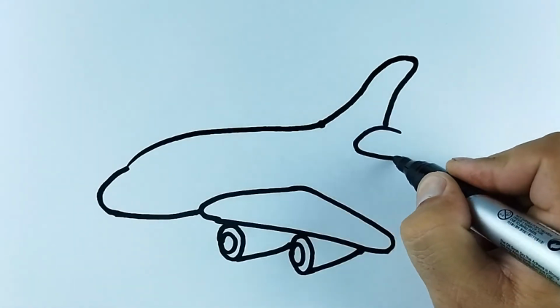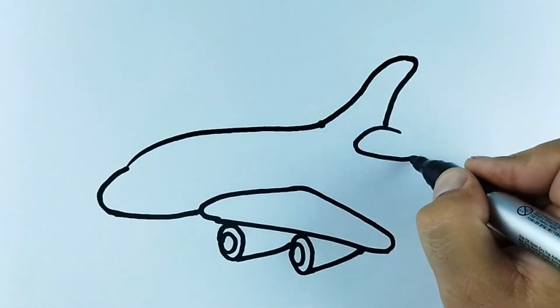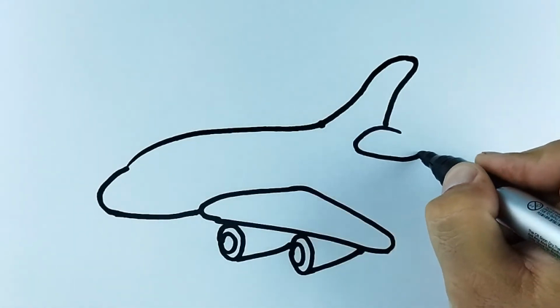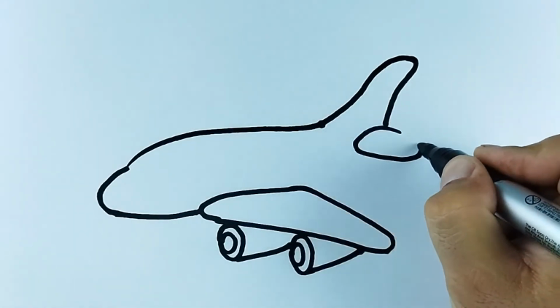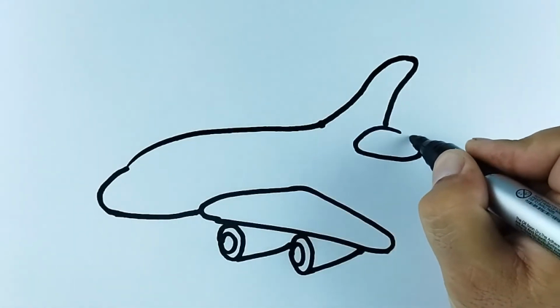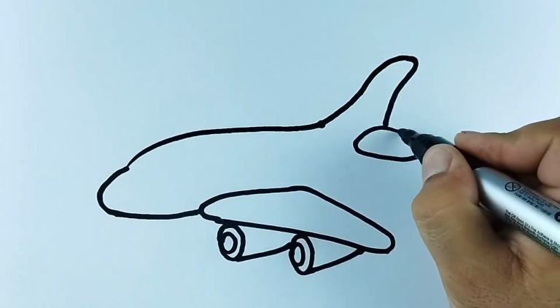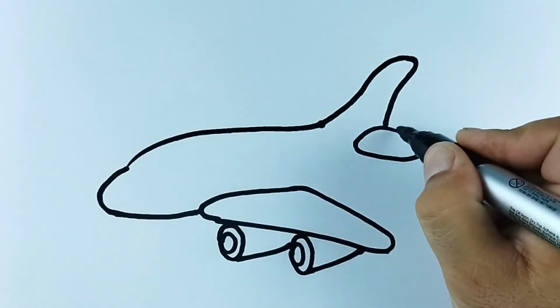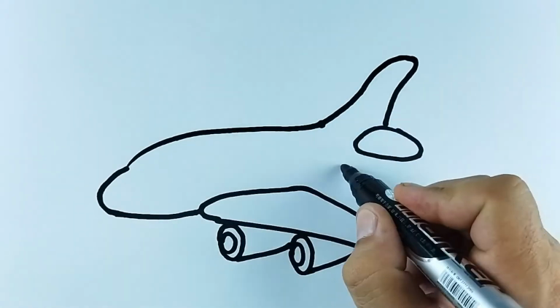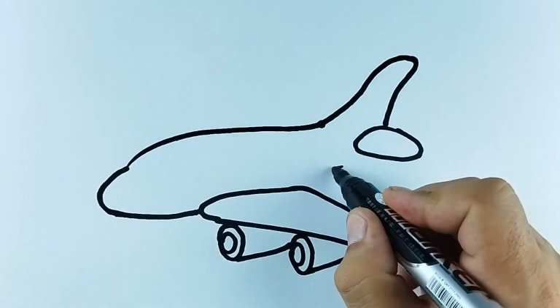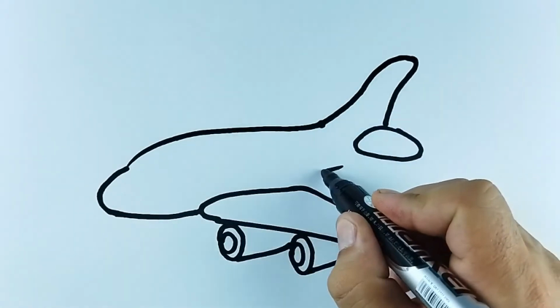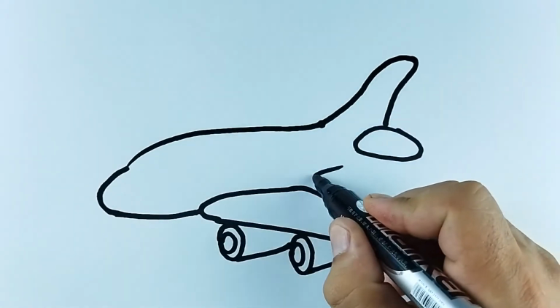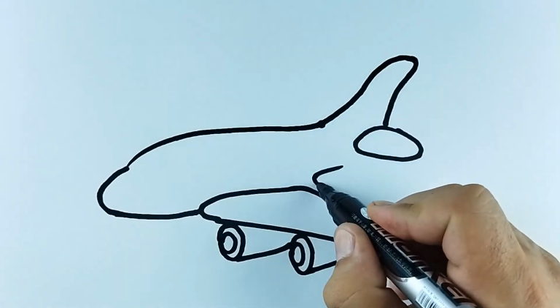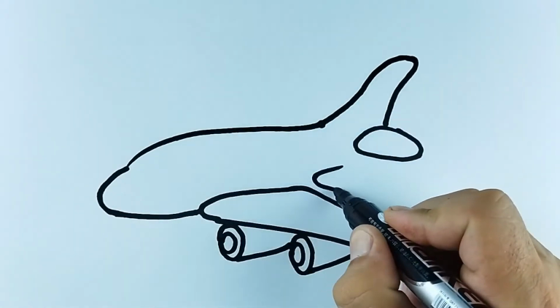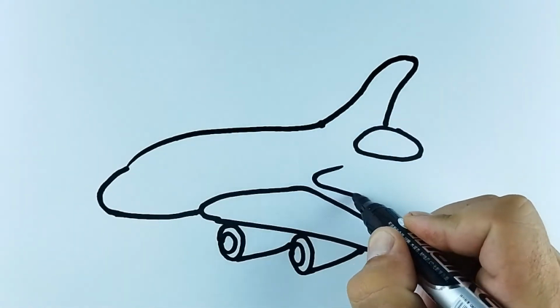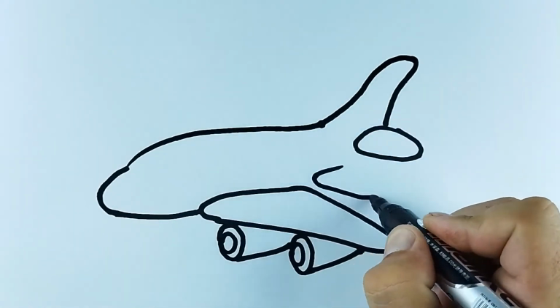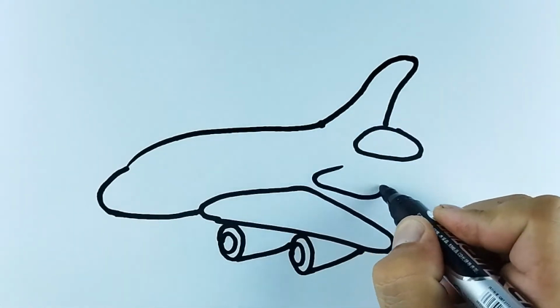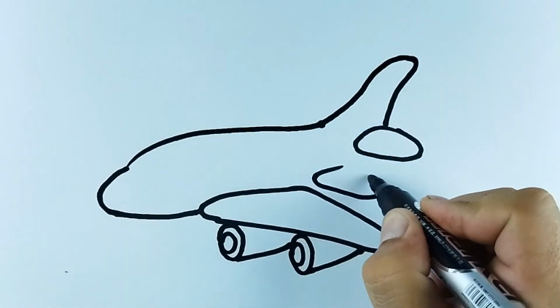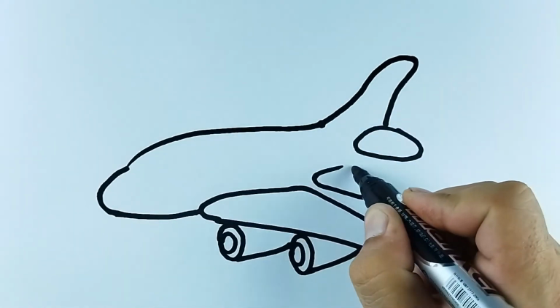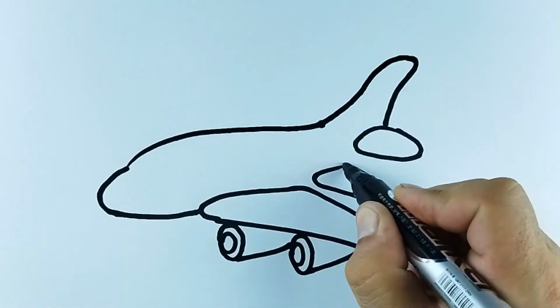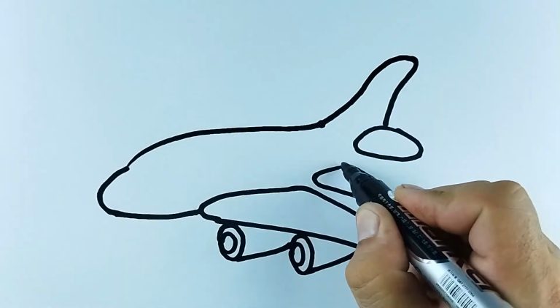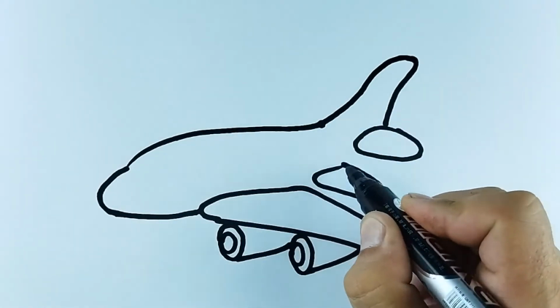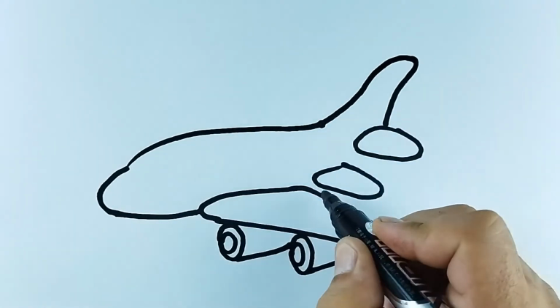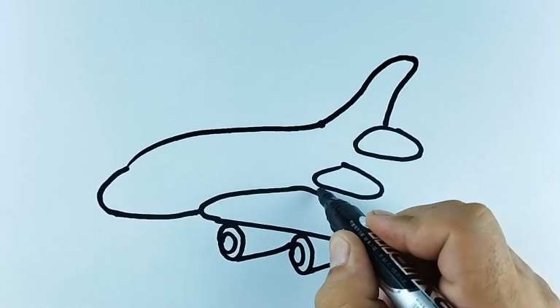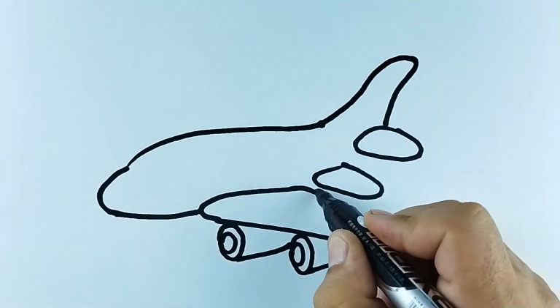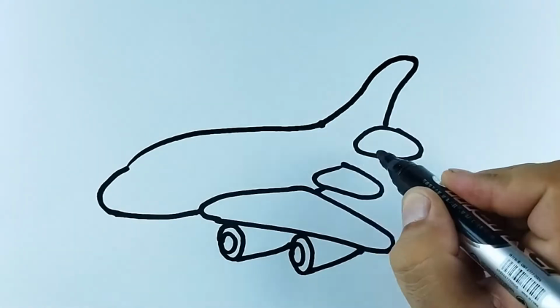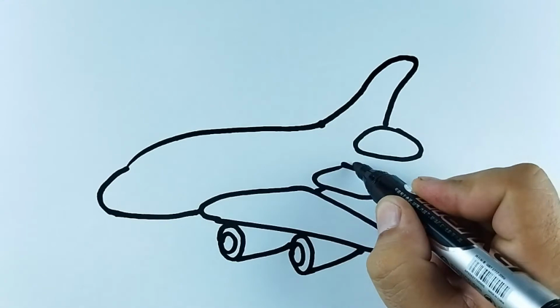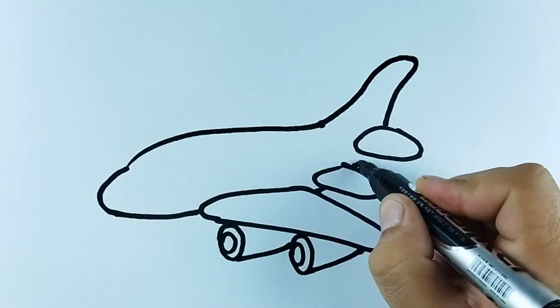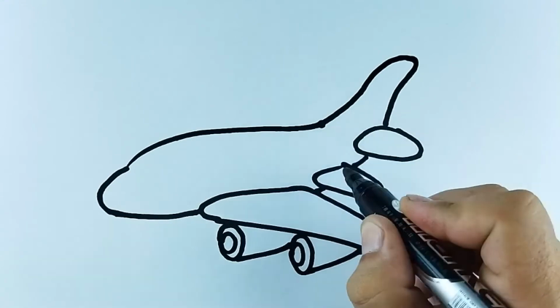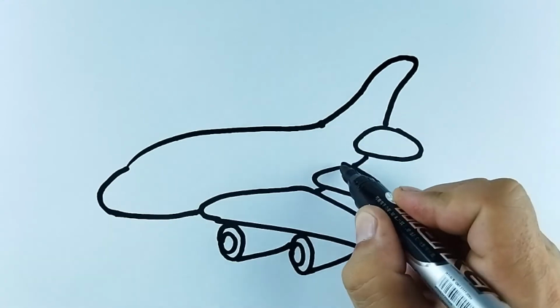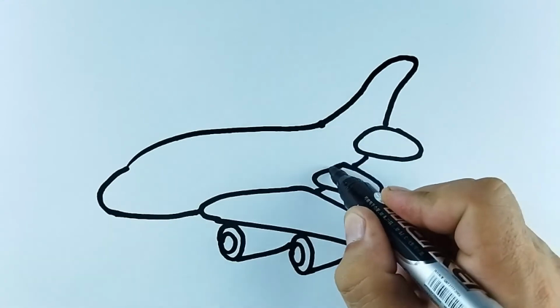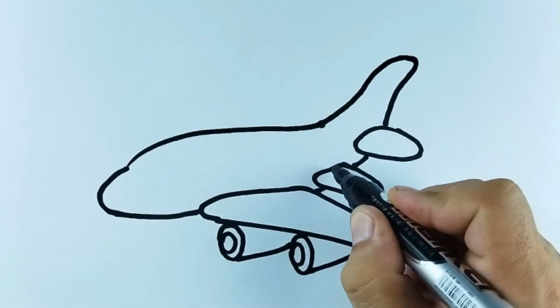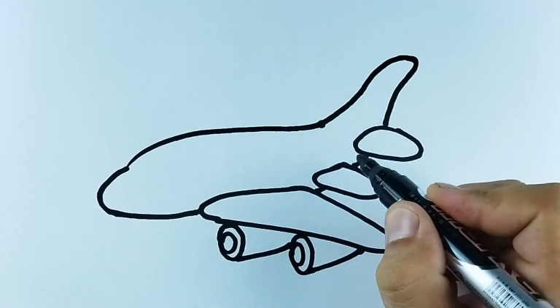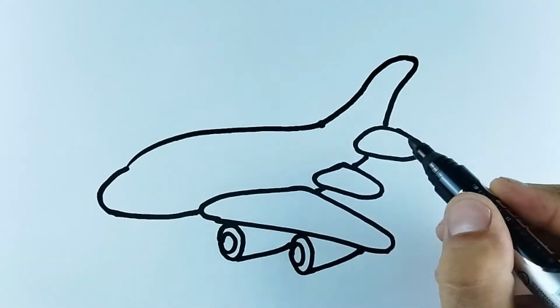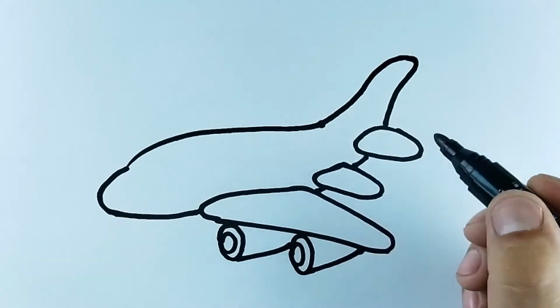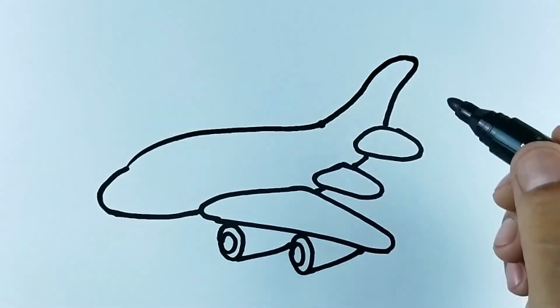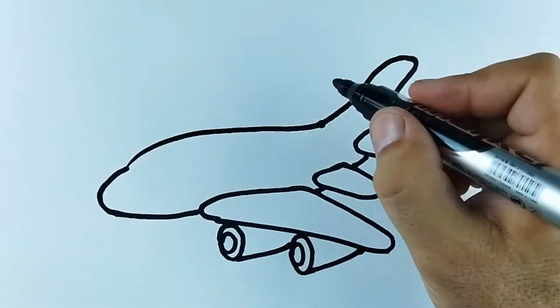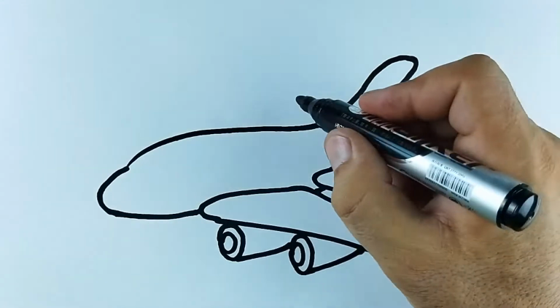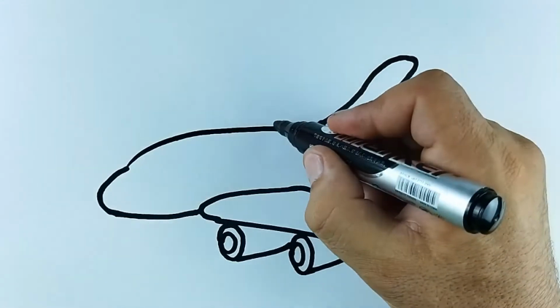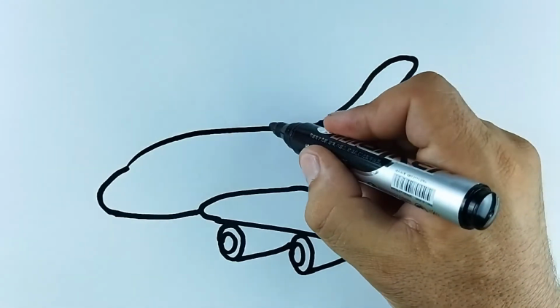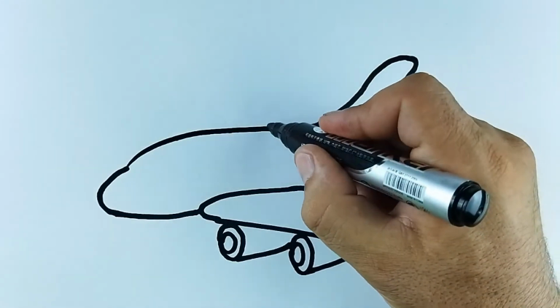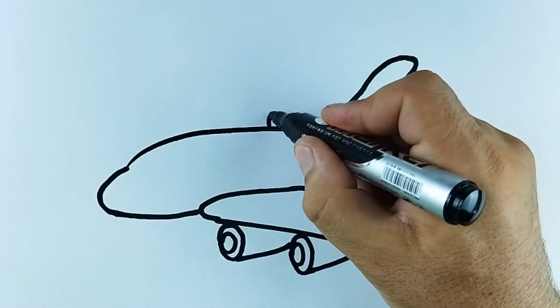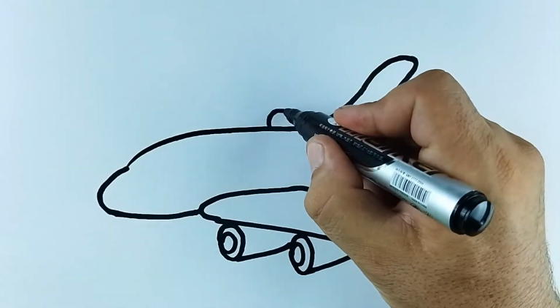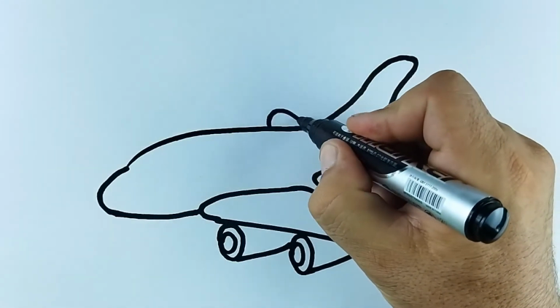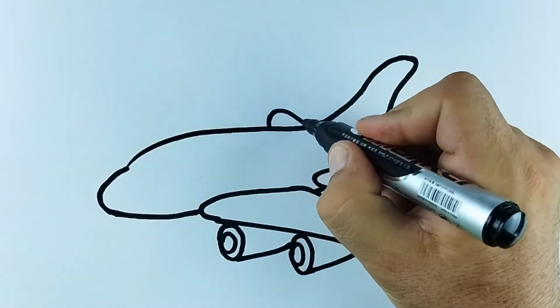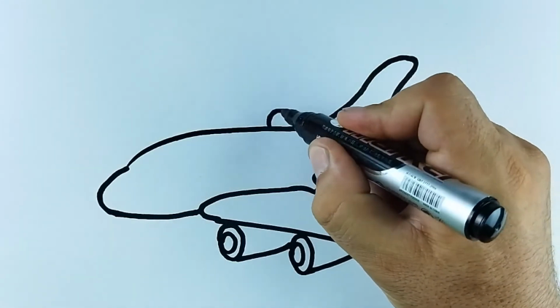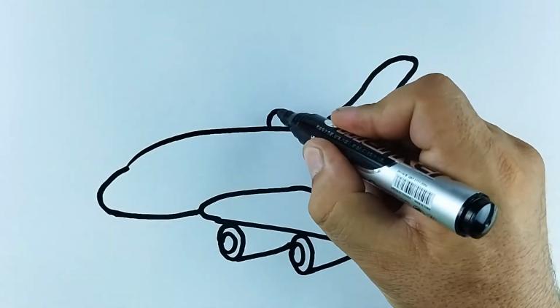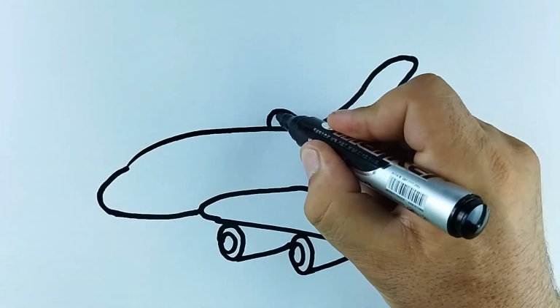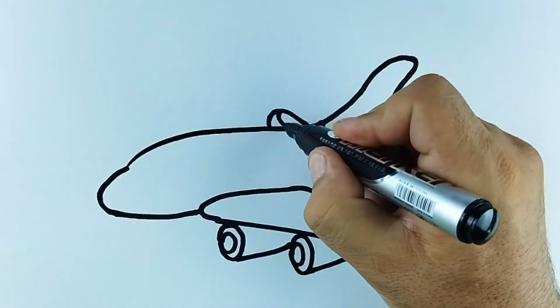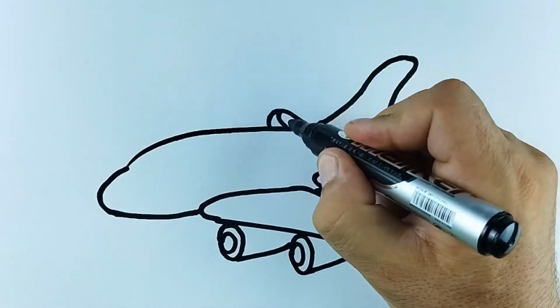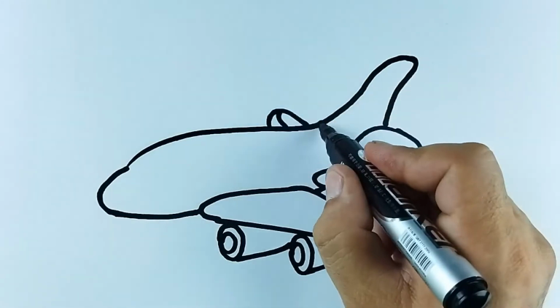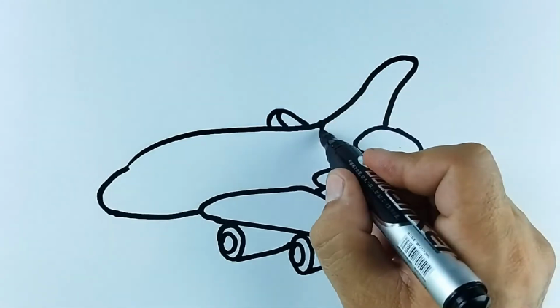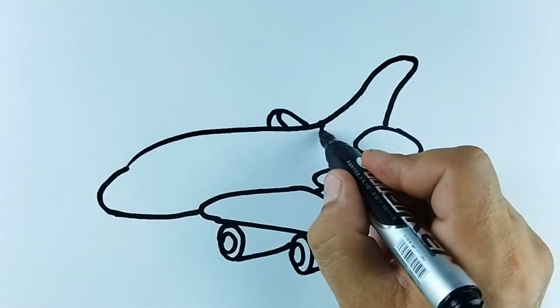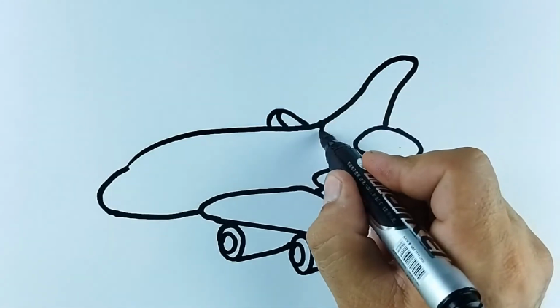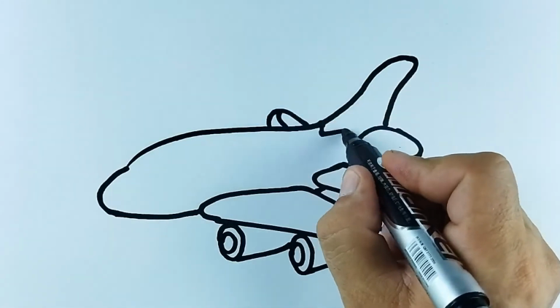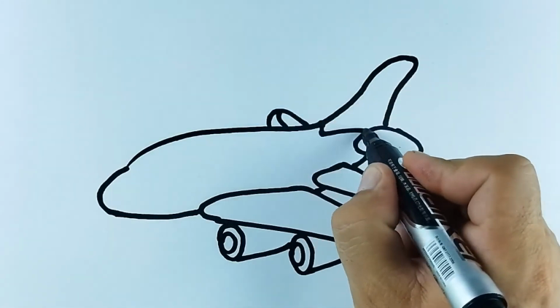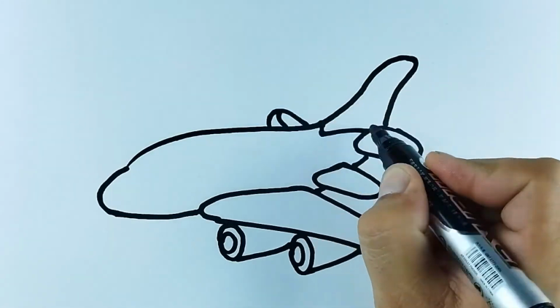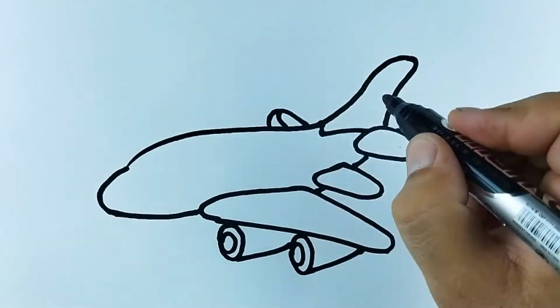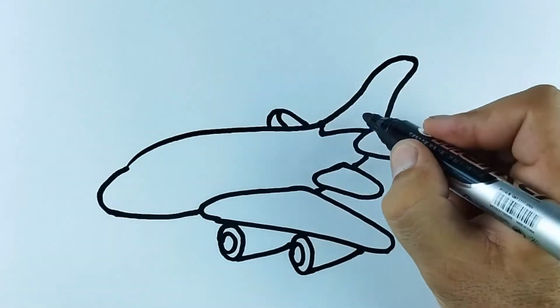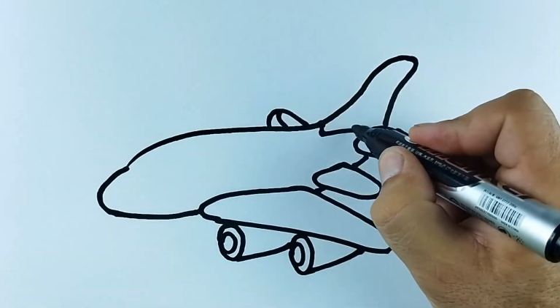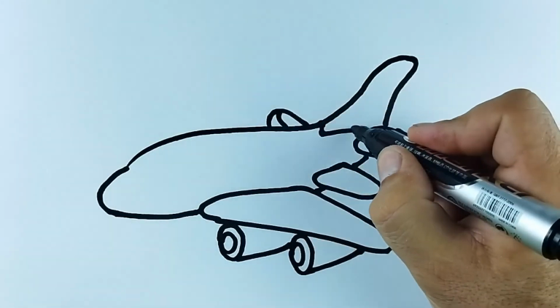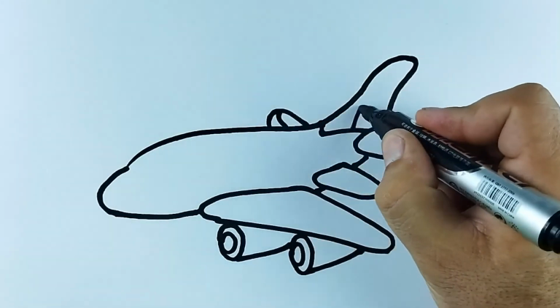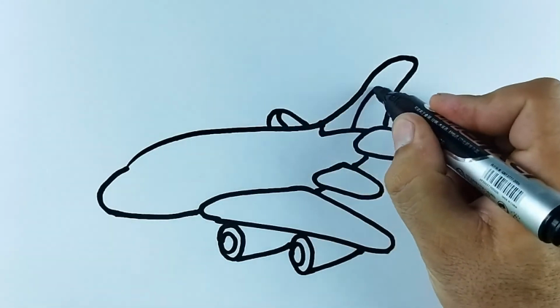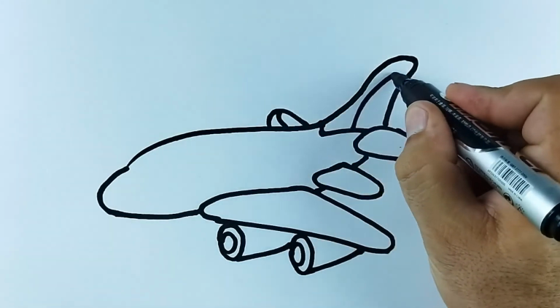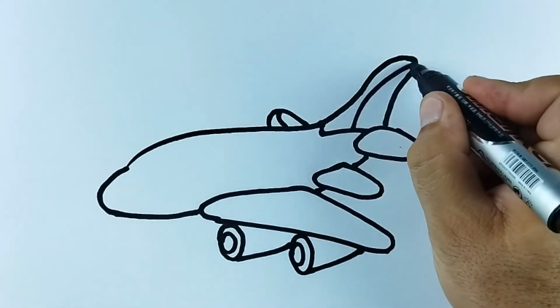1, 2, 3, splashing in the sea. 4, 5, 6, naughty little chicks.